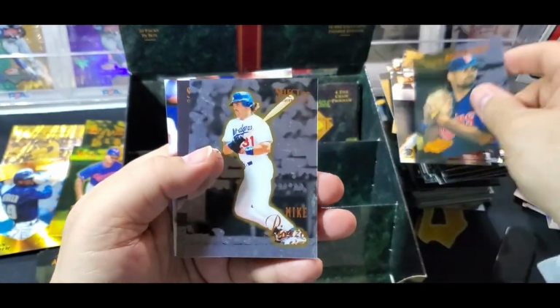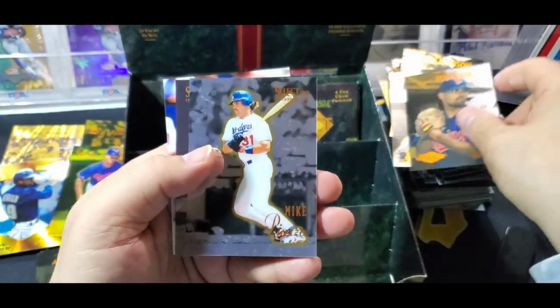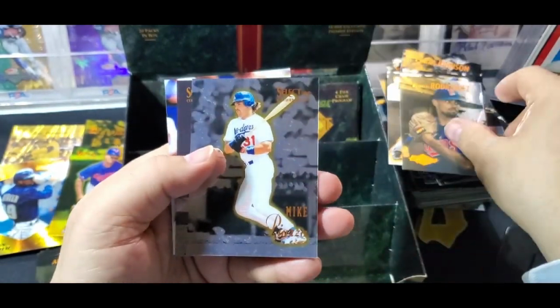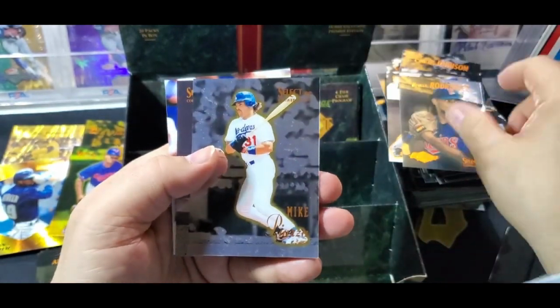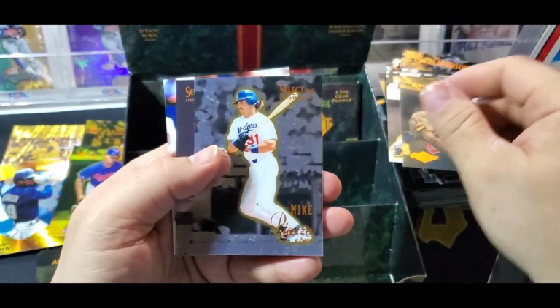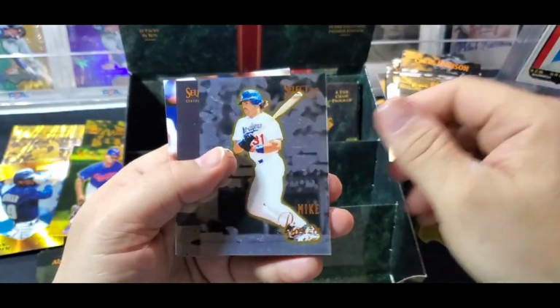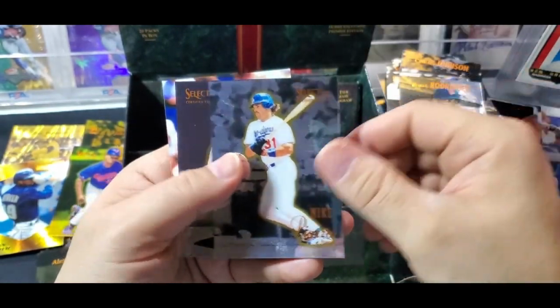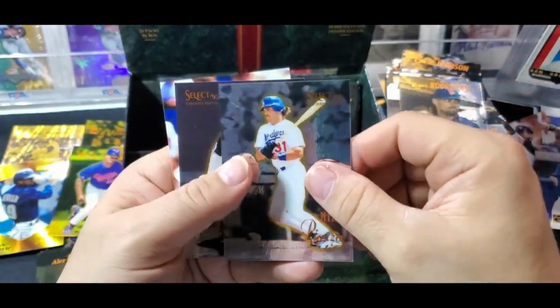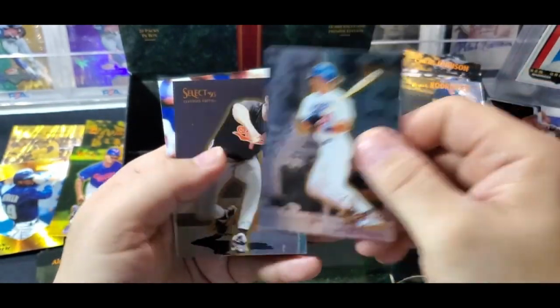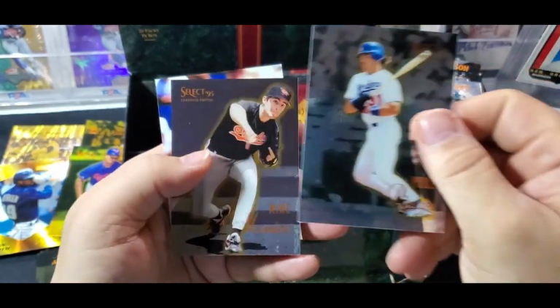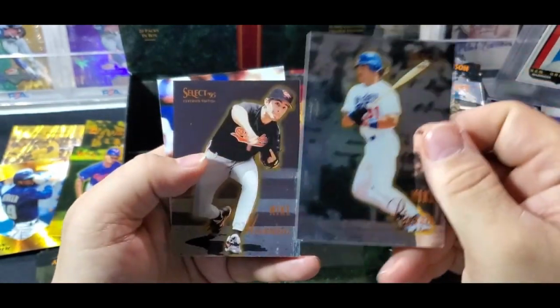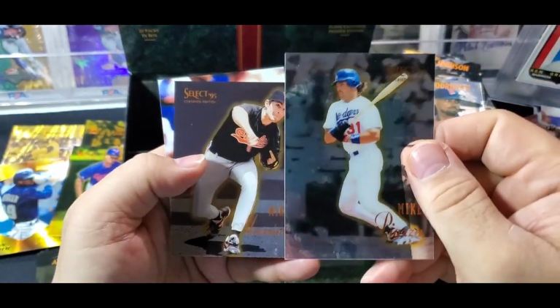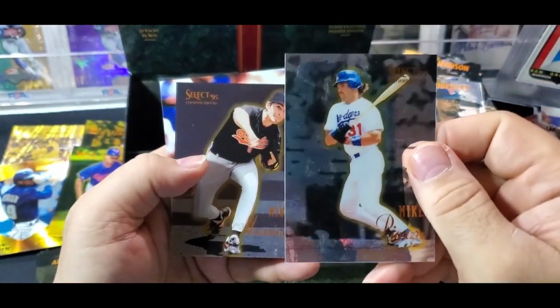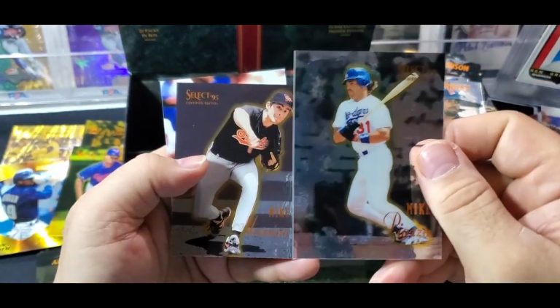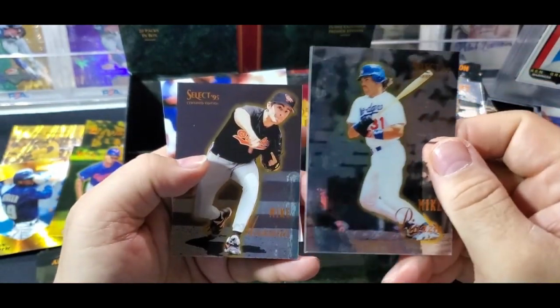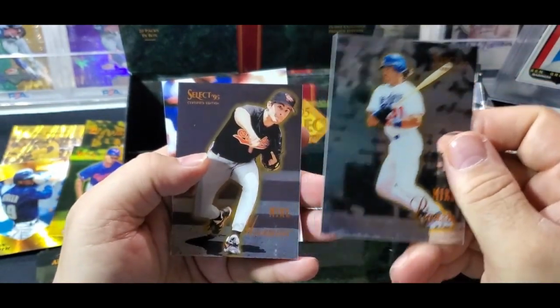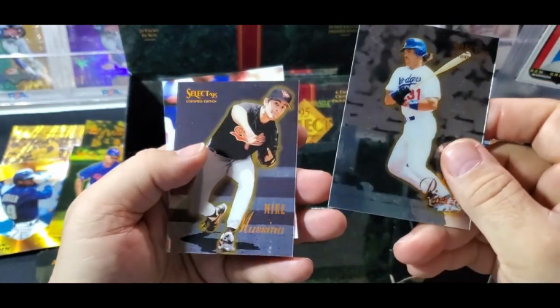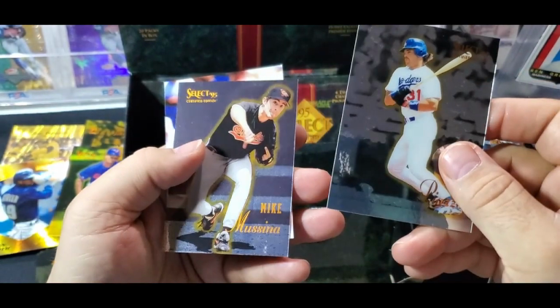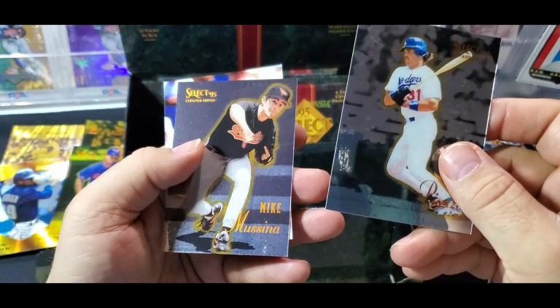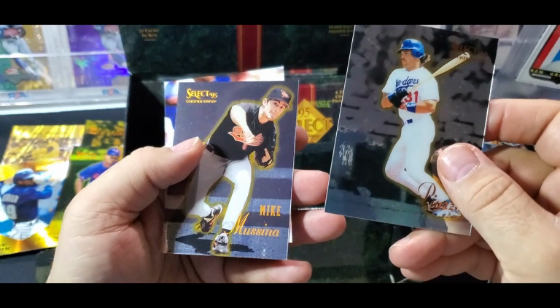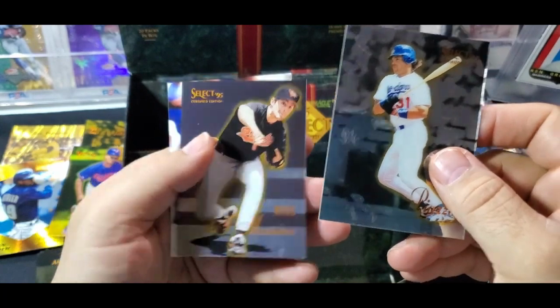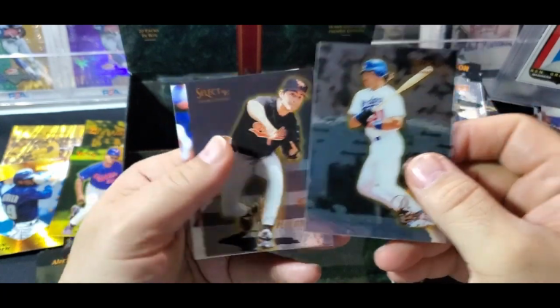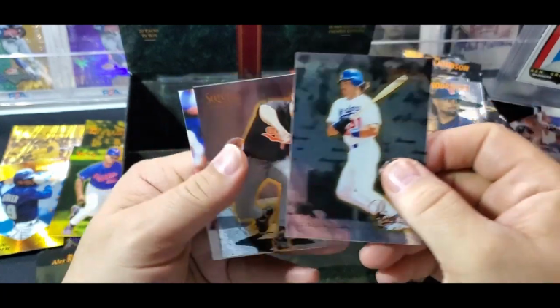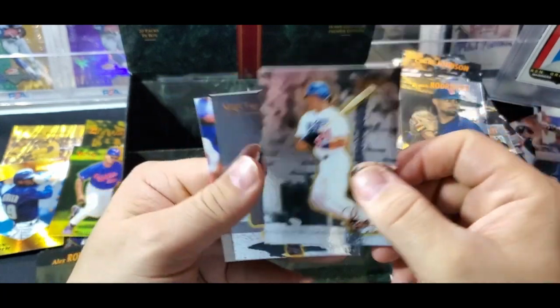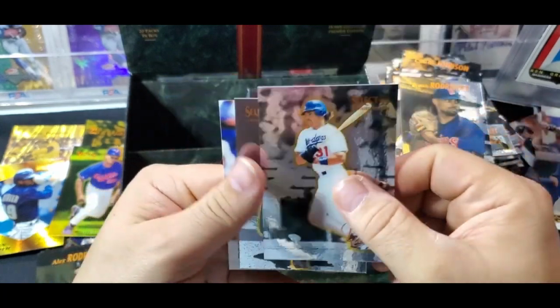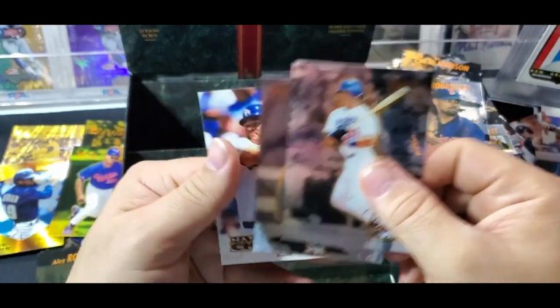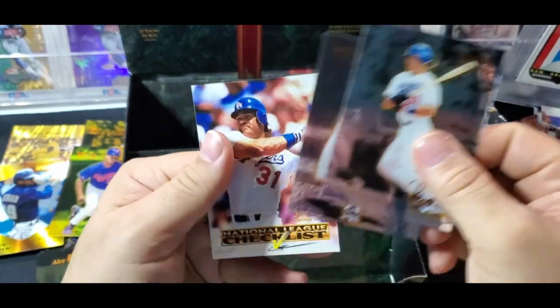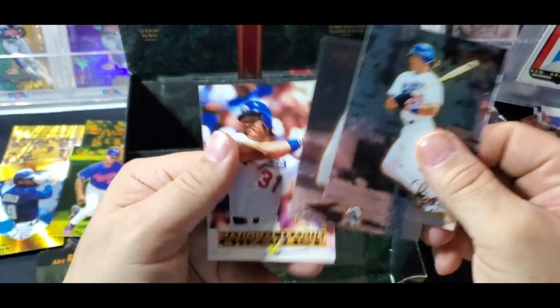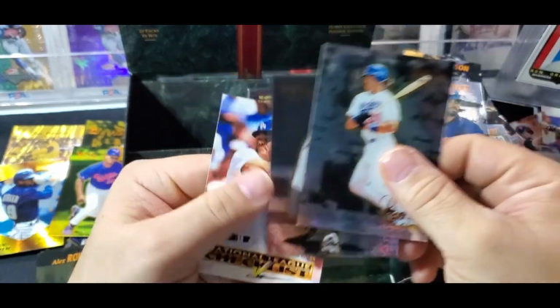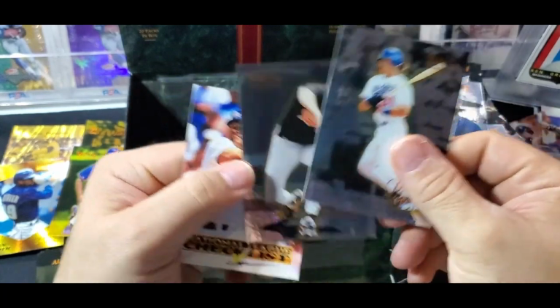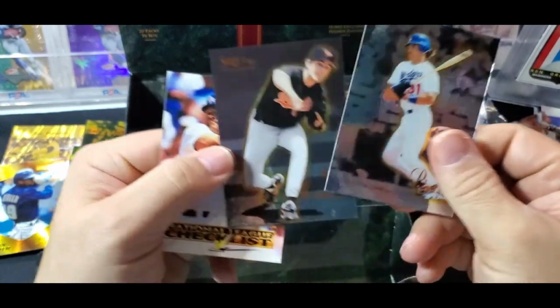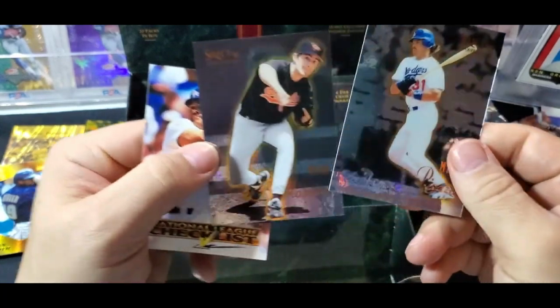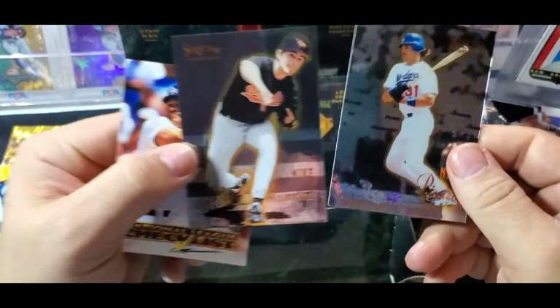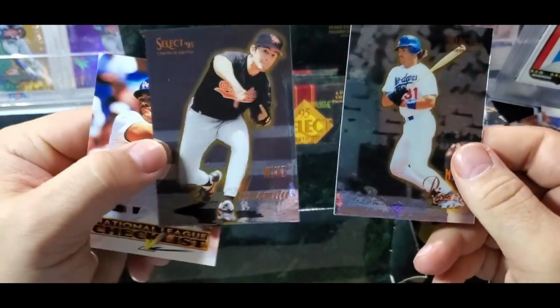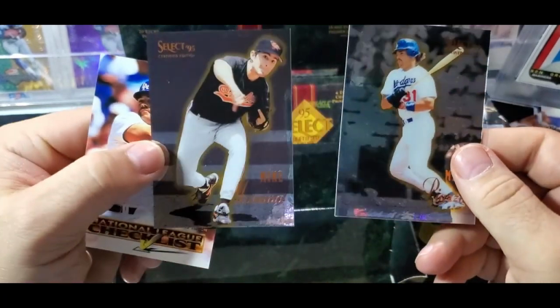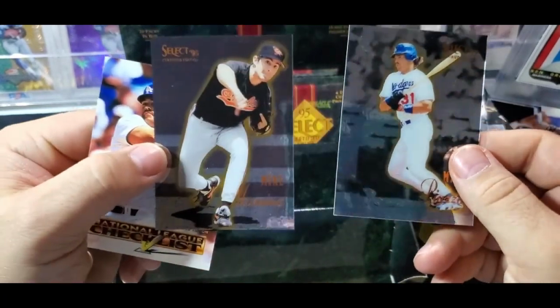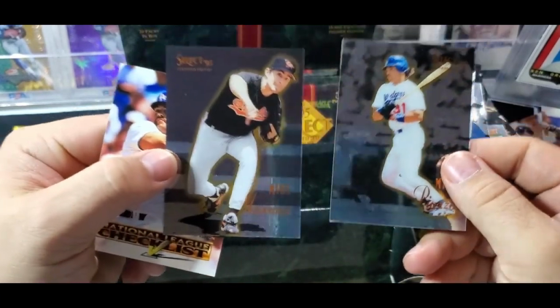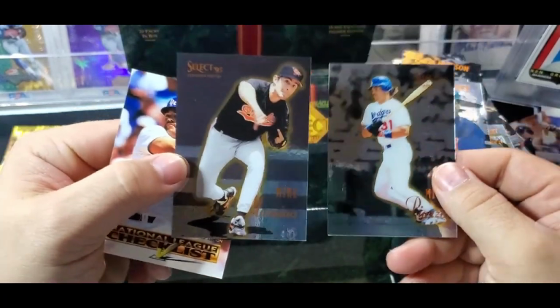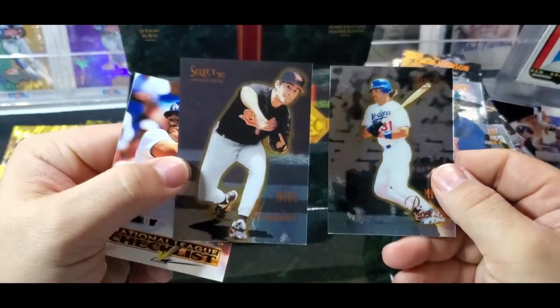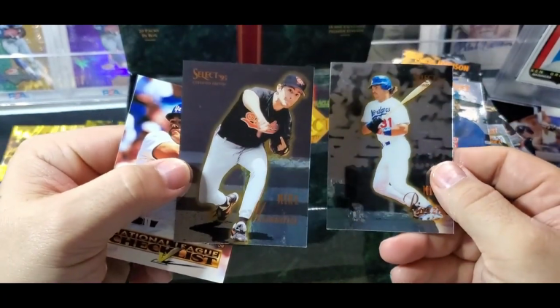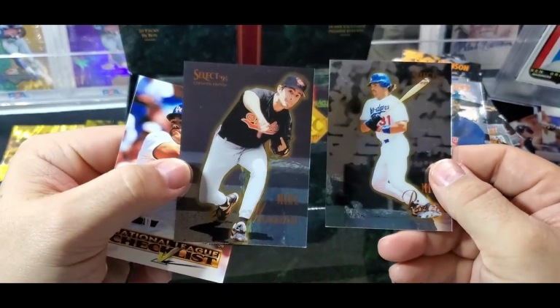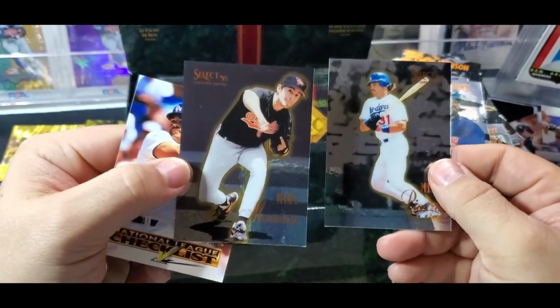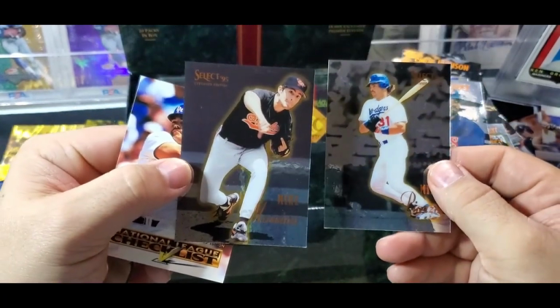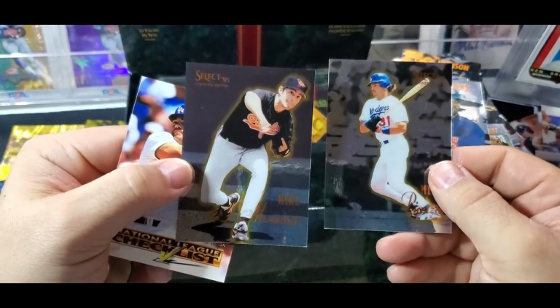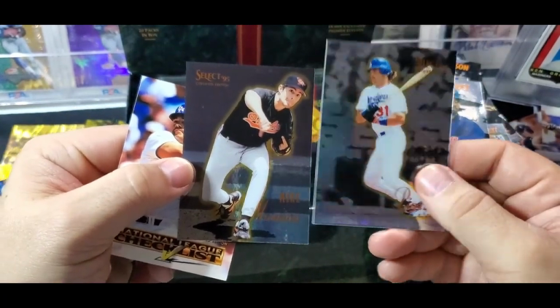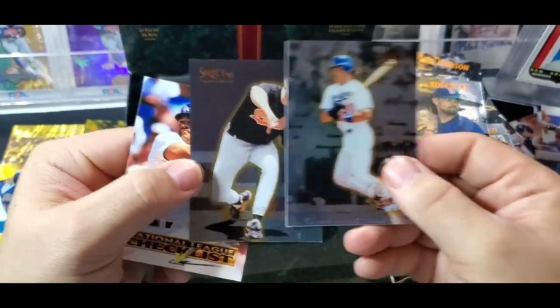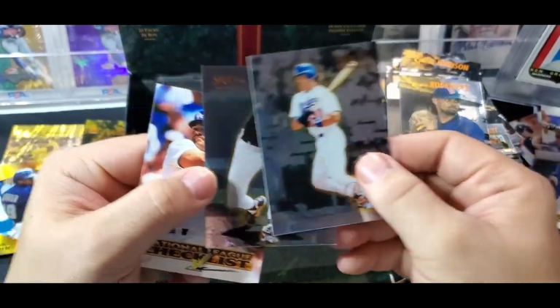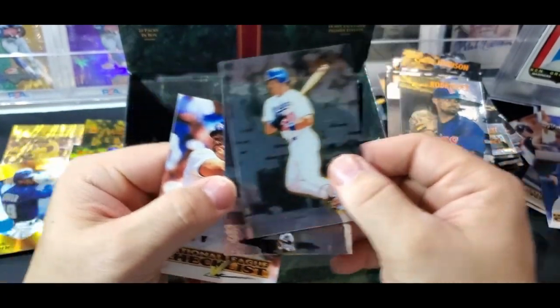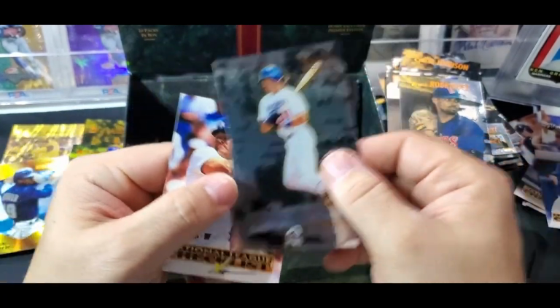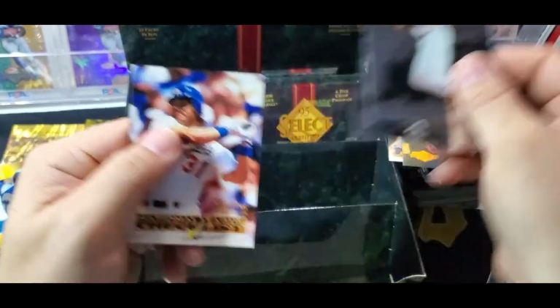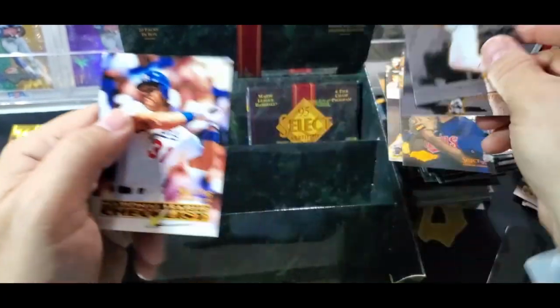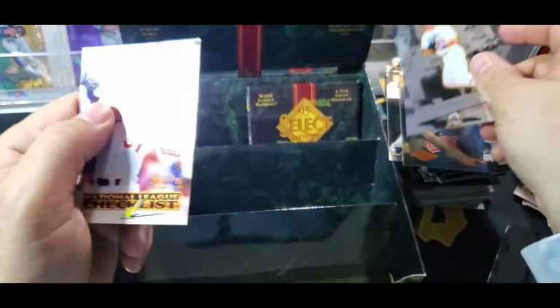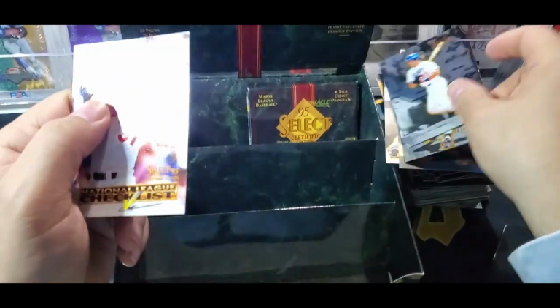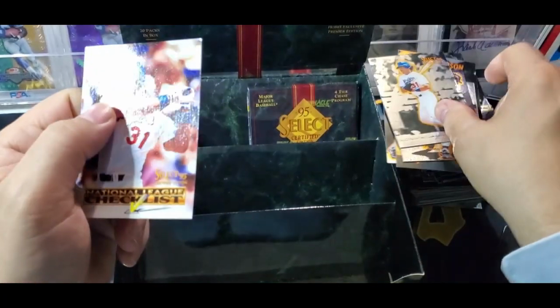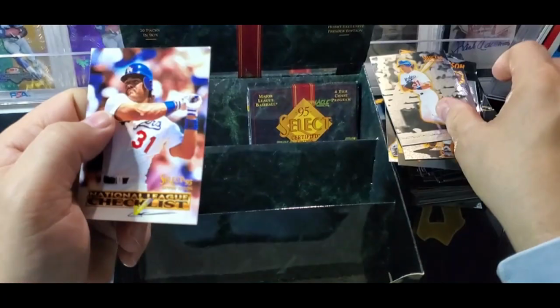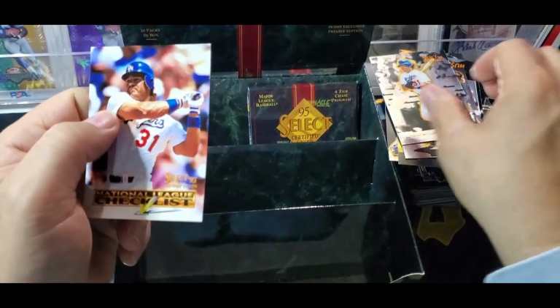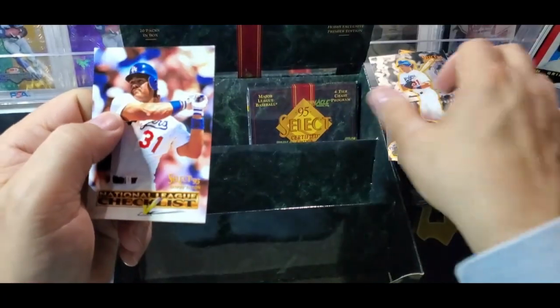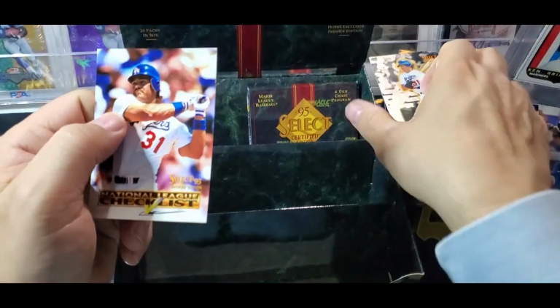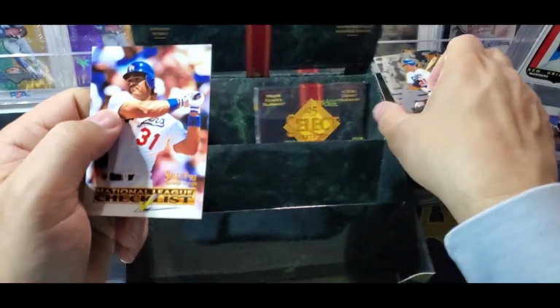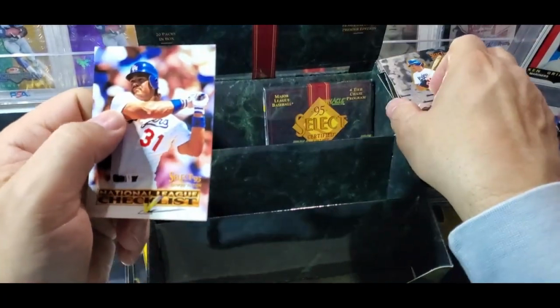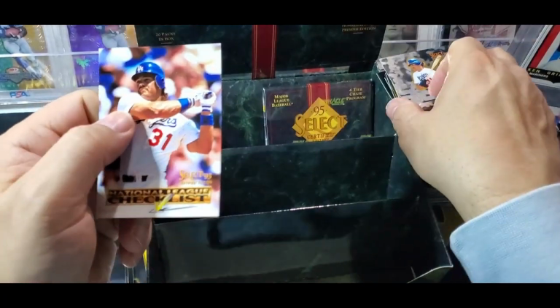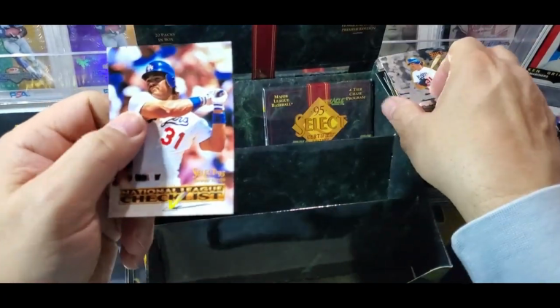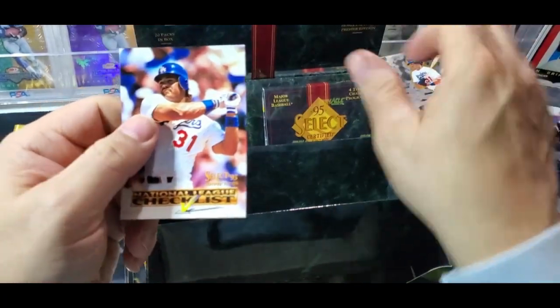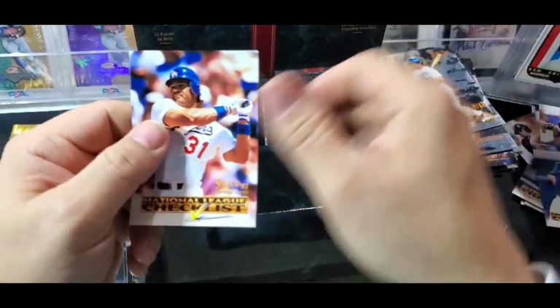New cards: Frank Rodriguez, Mike Piazza, and Mike Mussina. That's cool - definitely Hall of Famers, both of them.